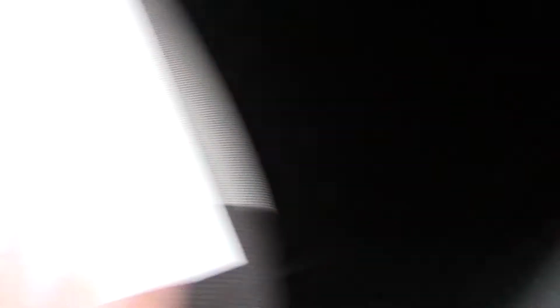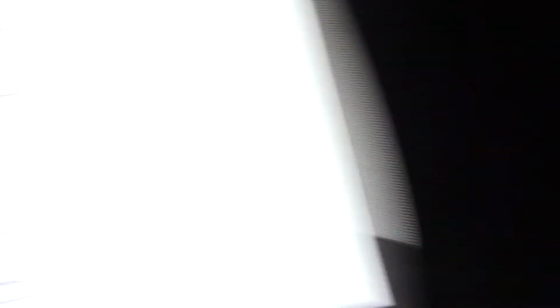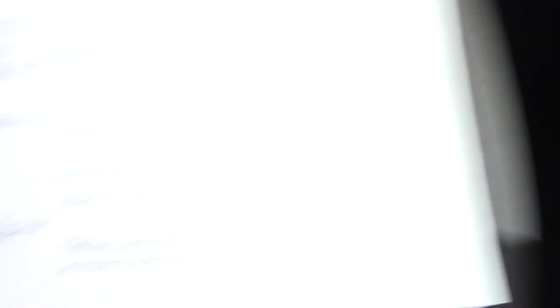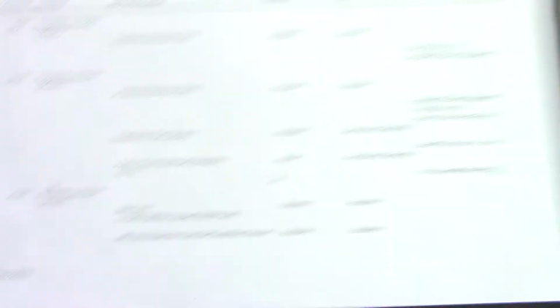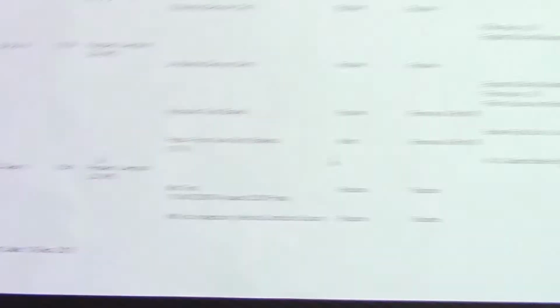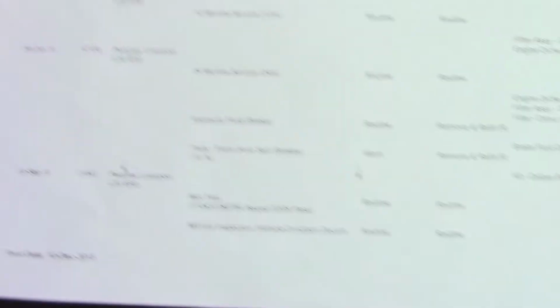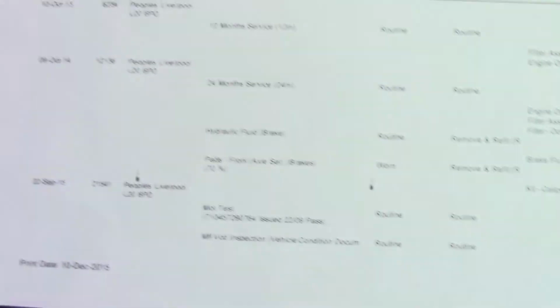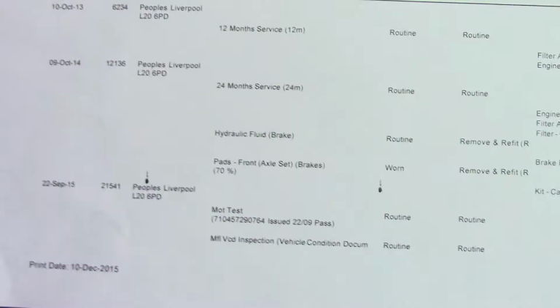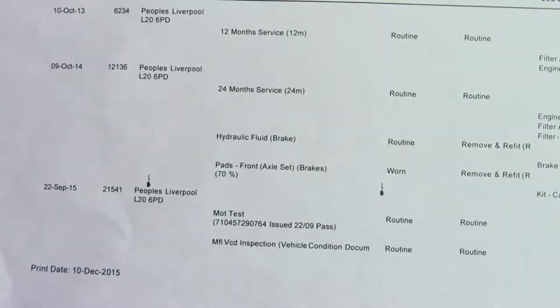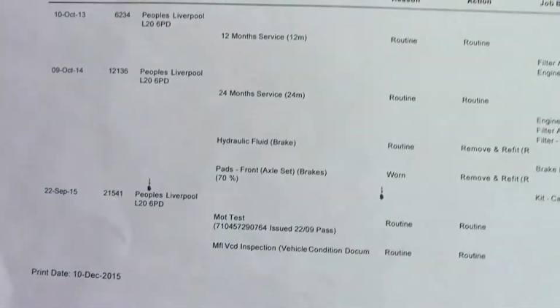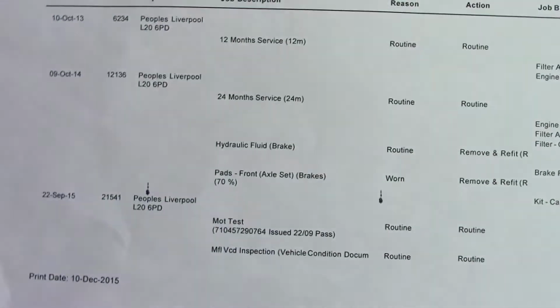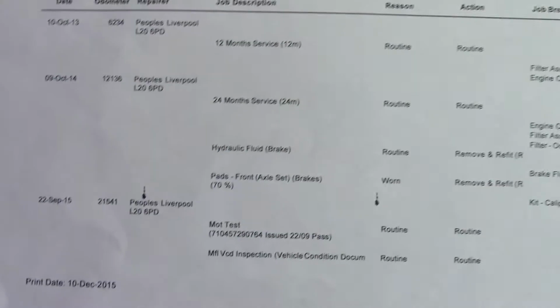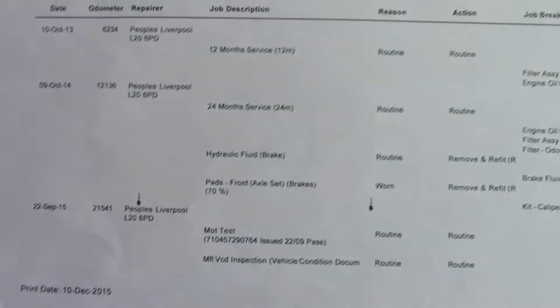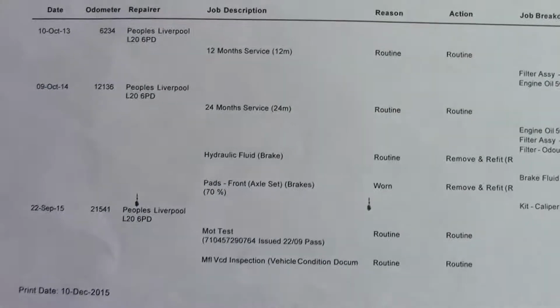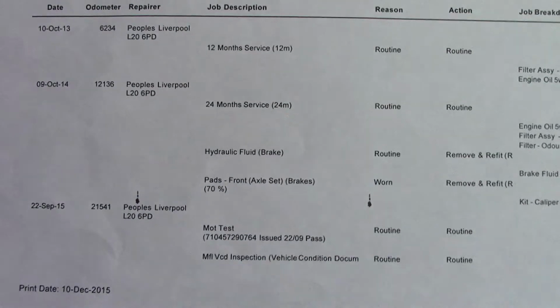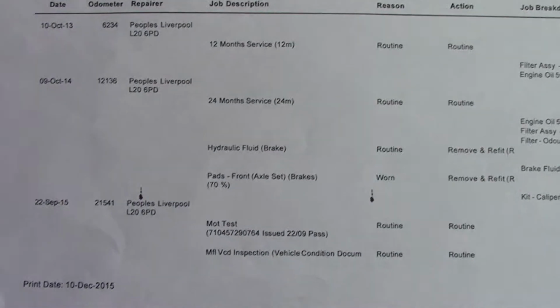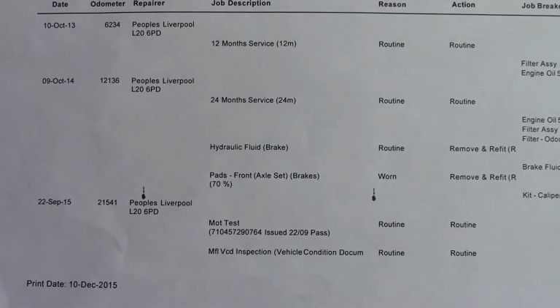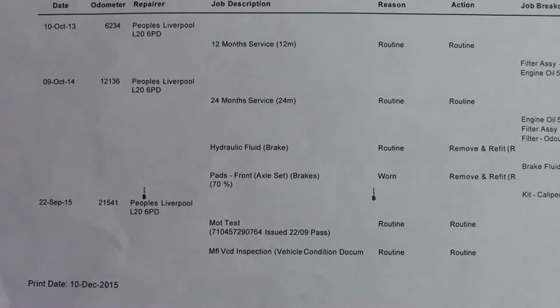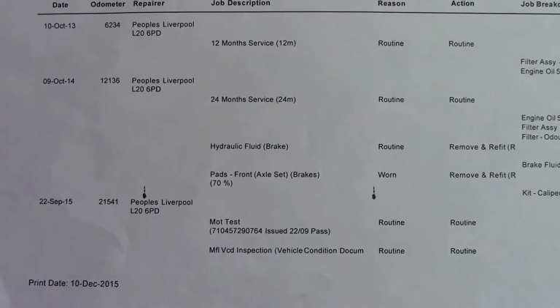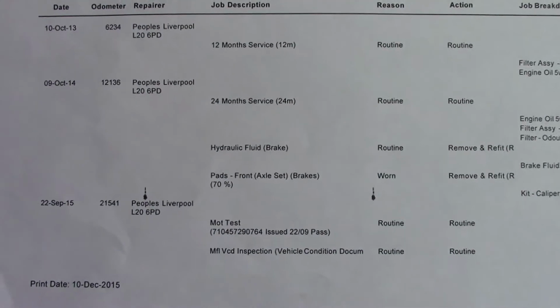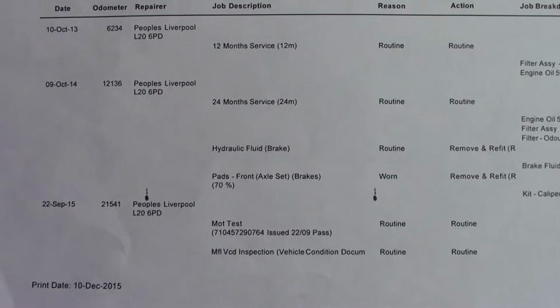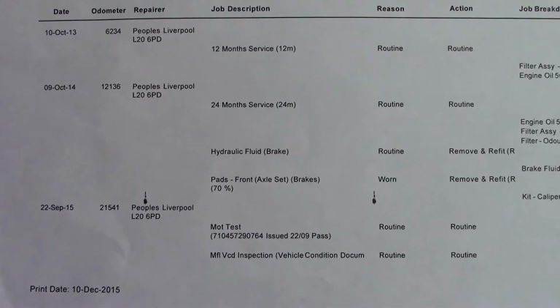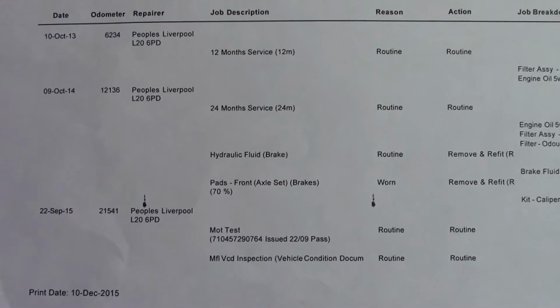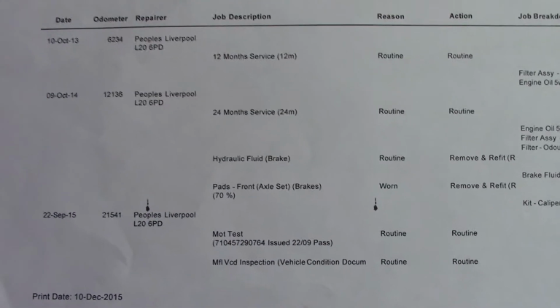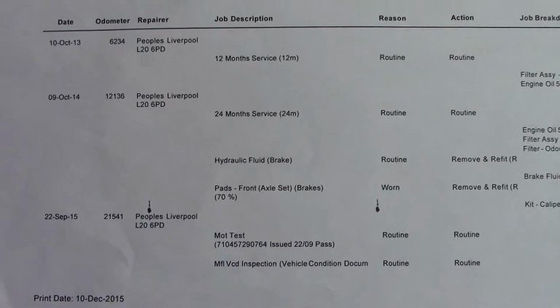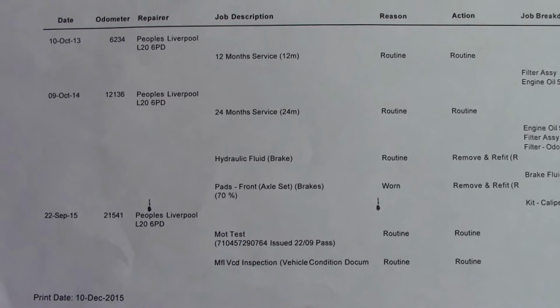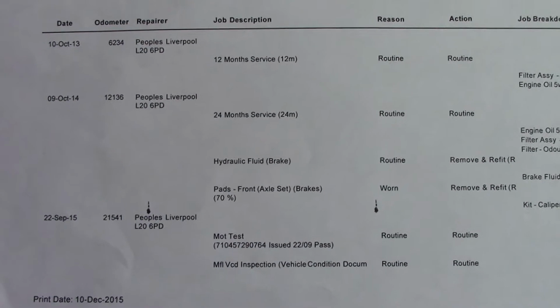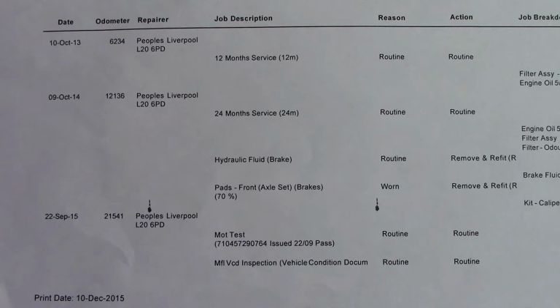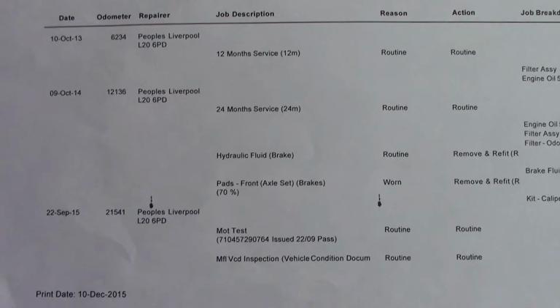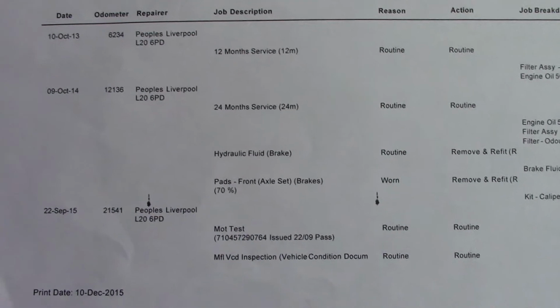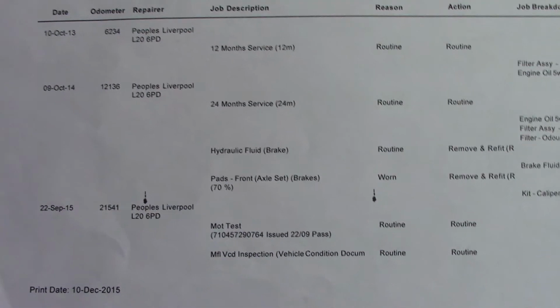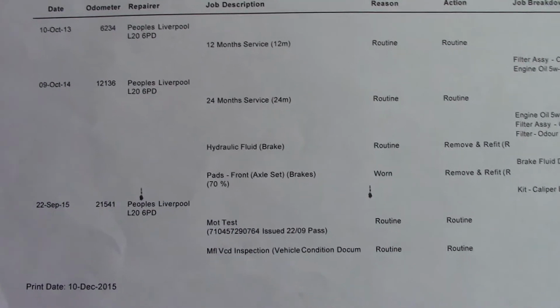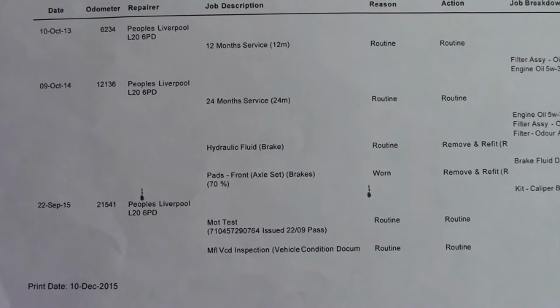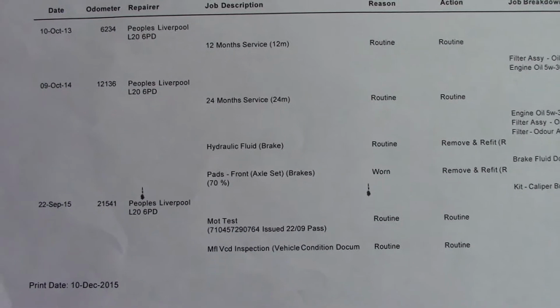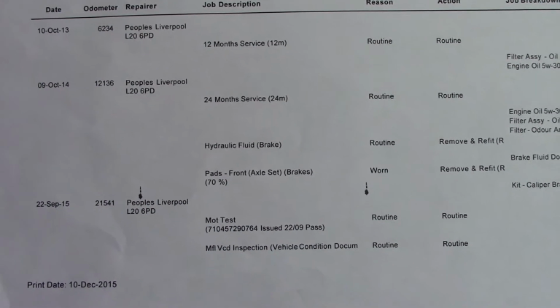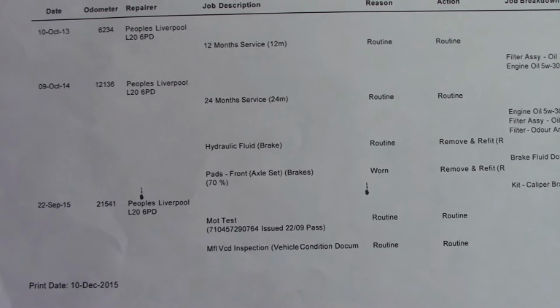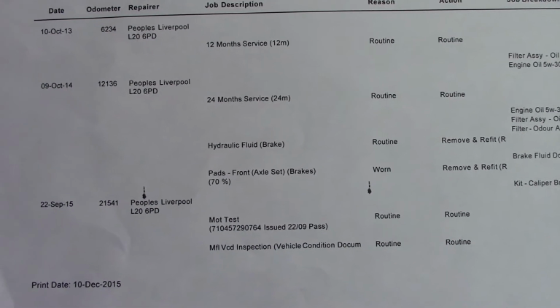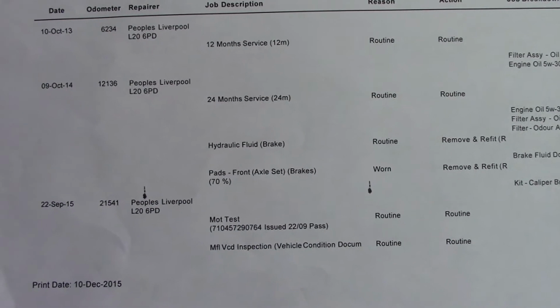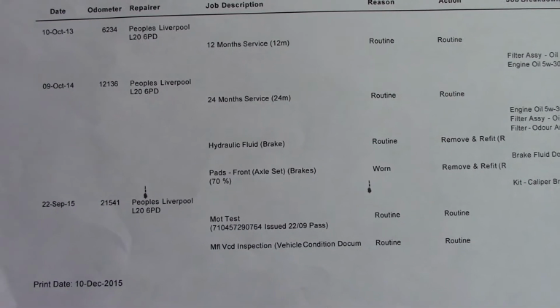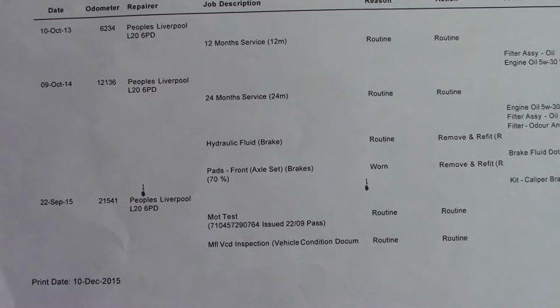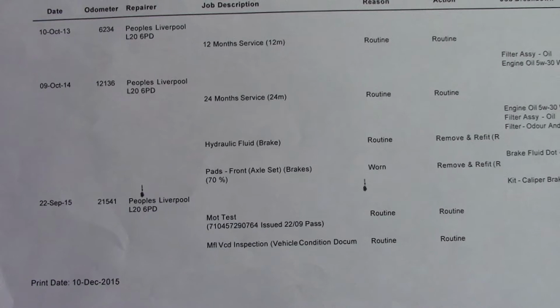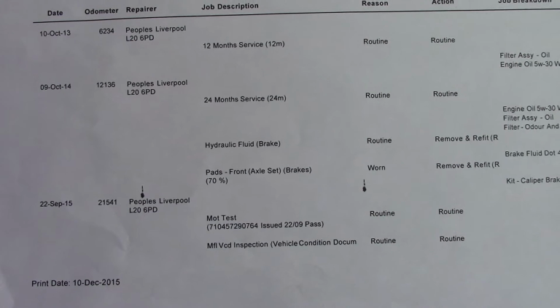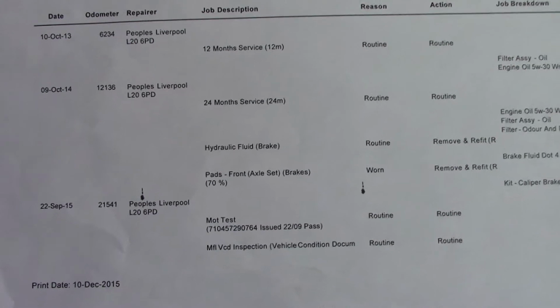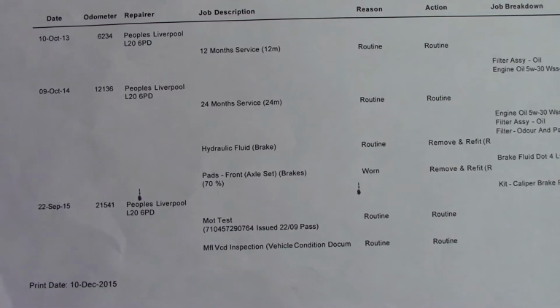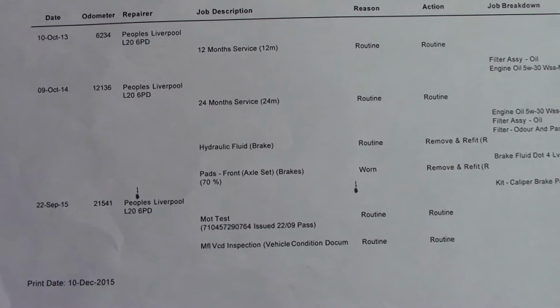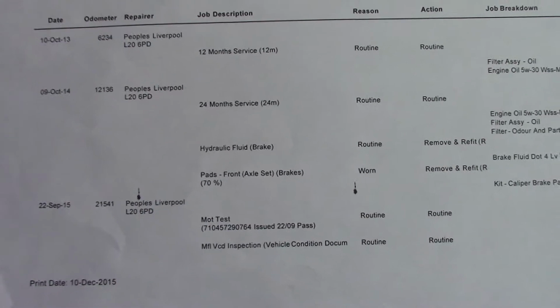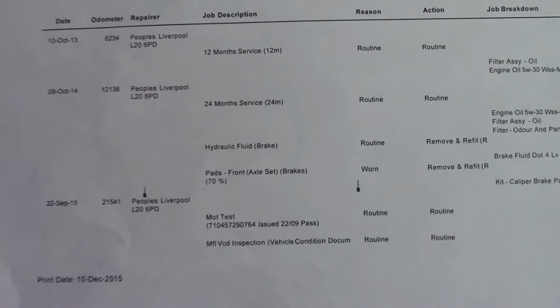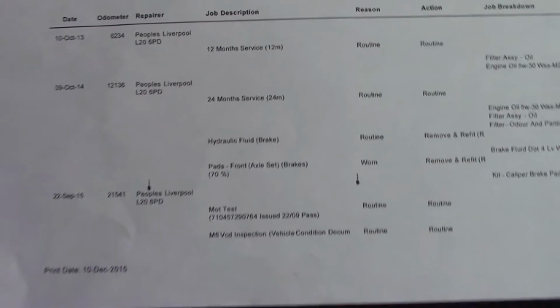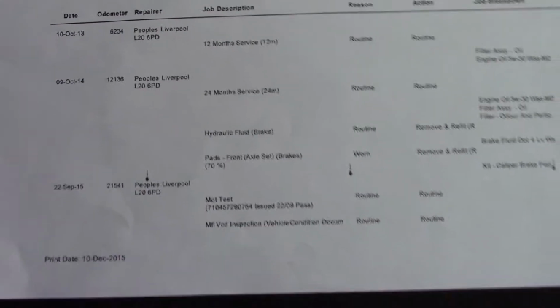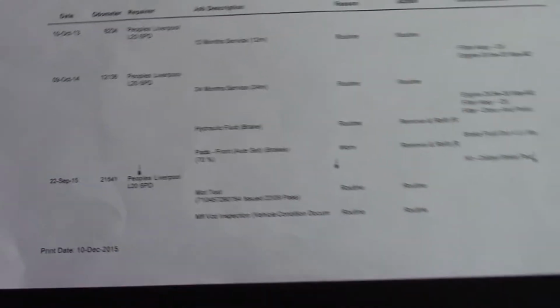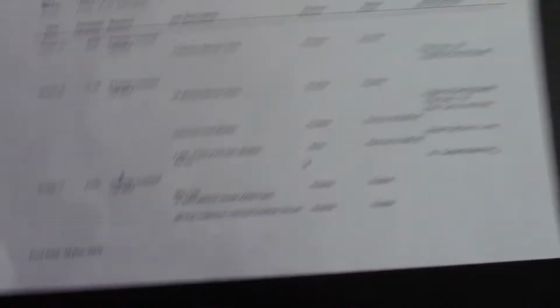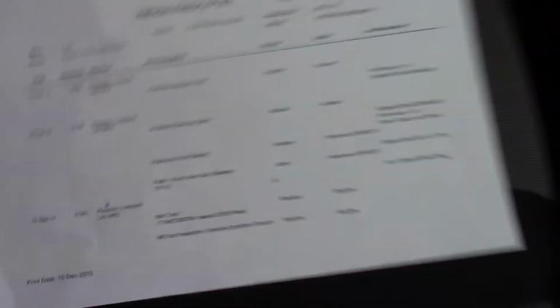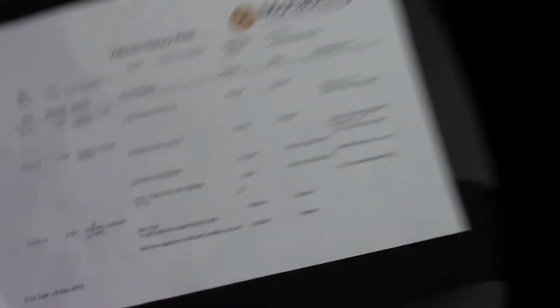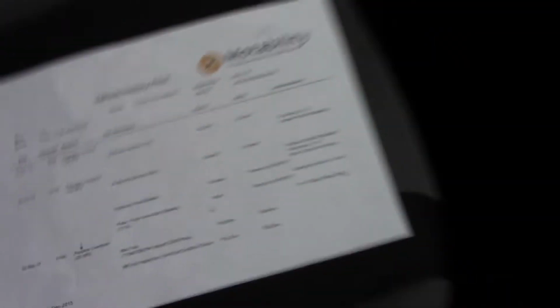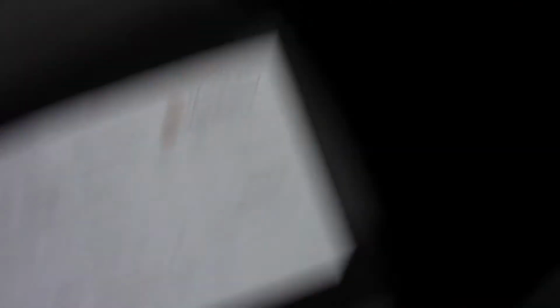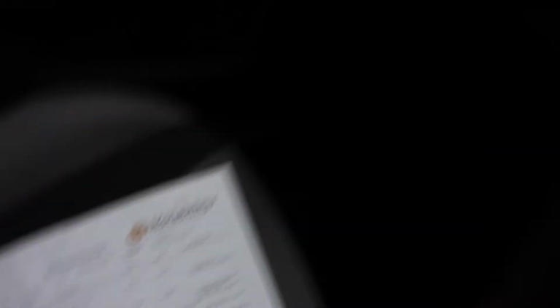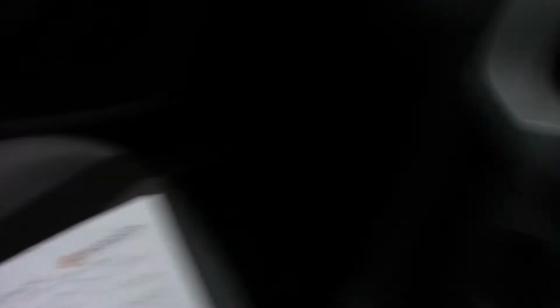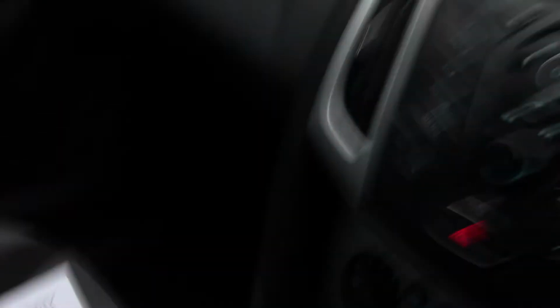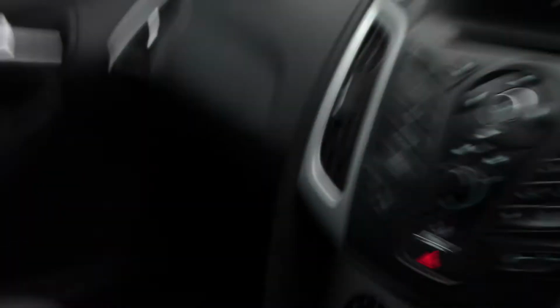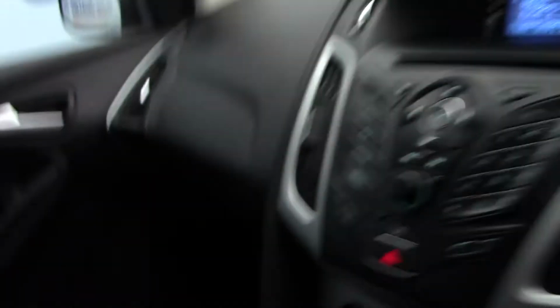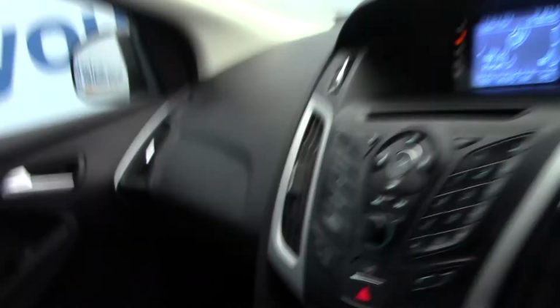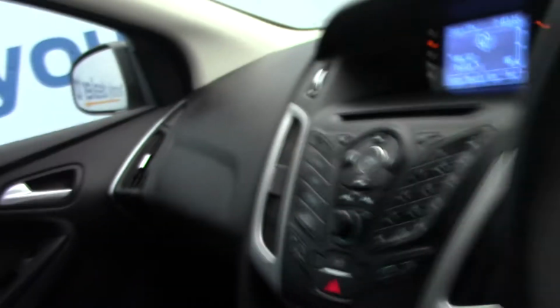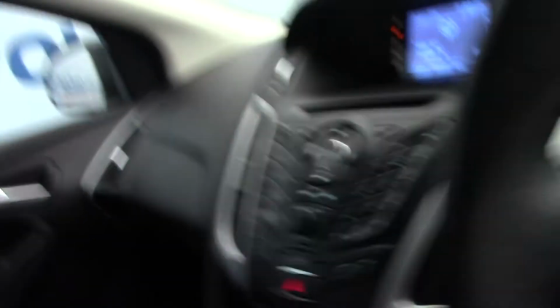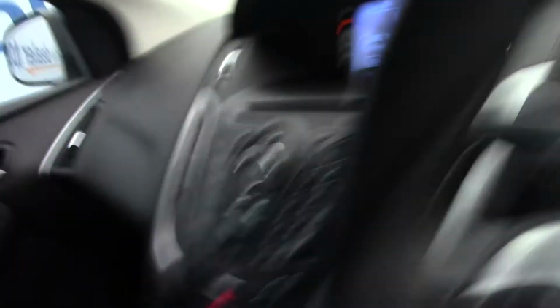Over here we've got the service history for the vehicle, and this vehicle will also be serviced before it's sold to you, the customer.